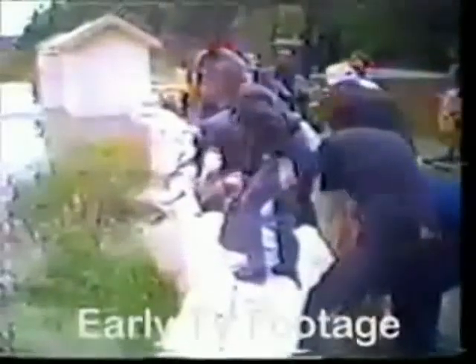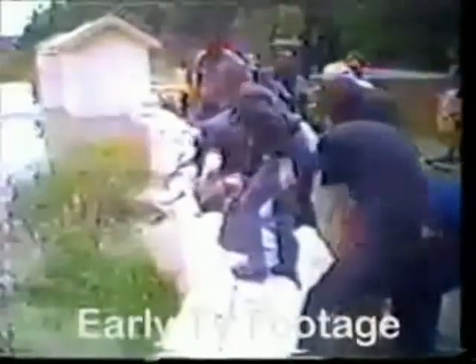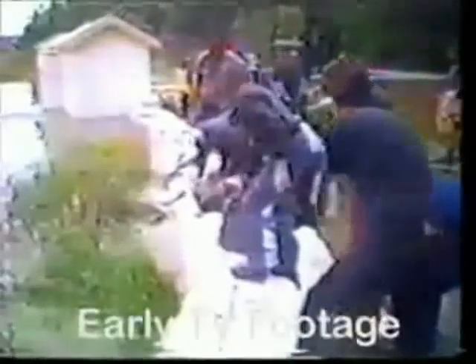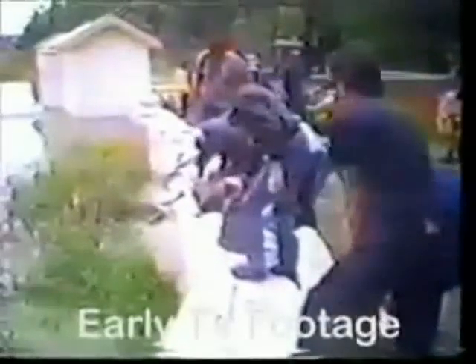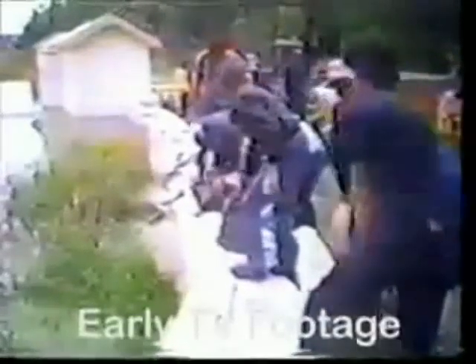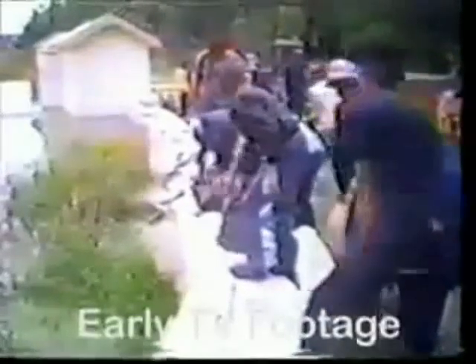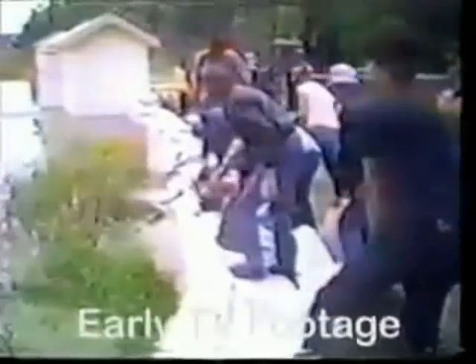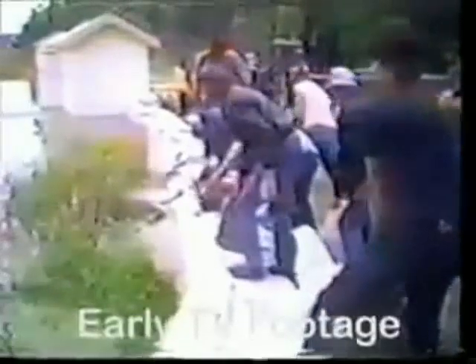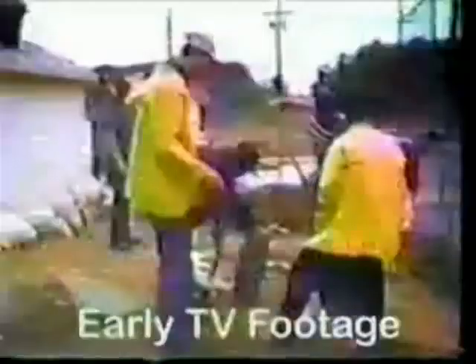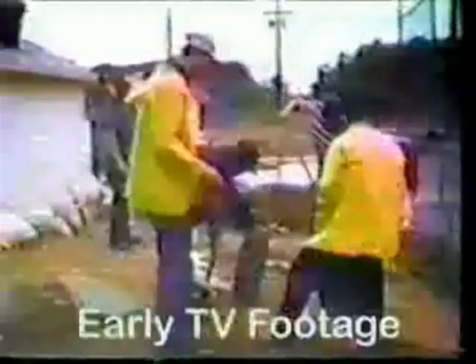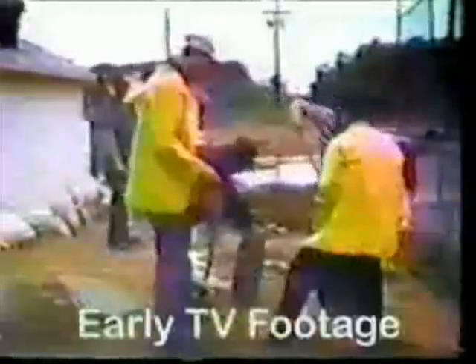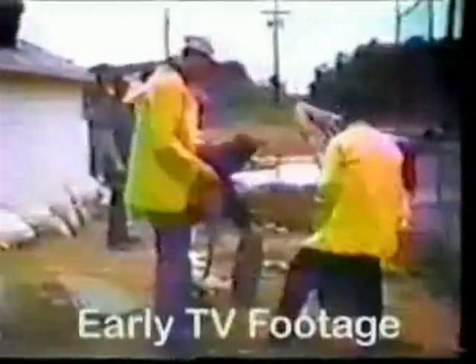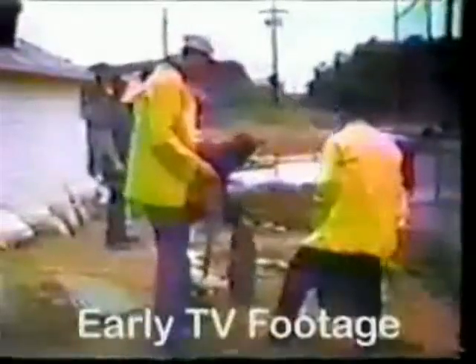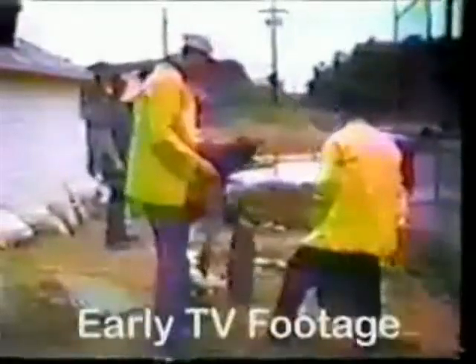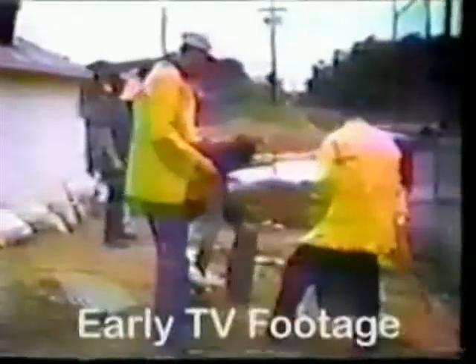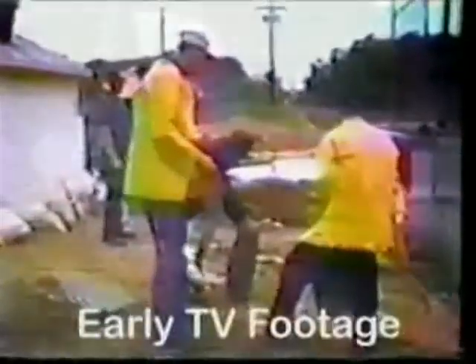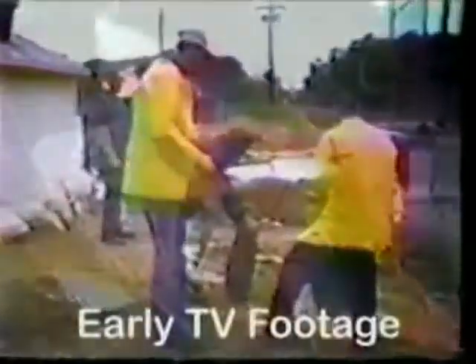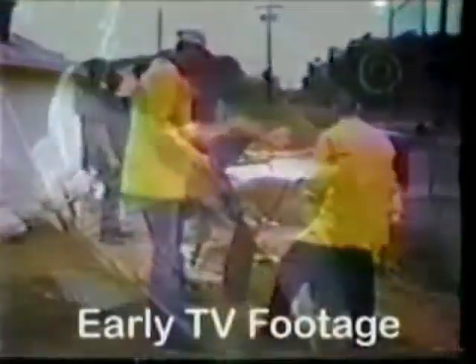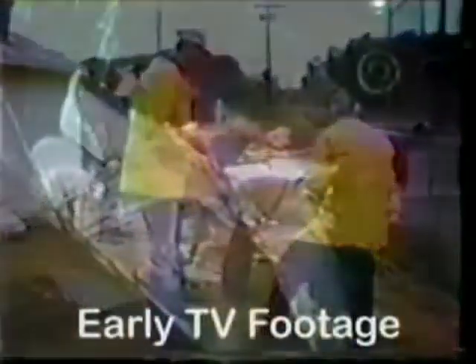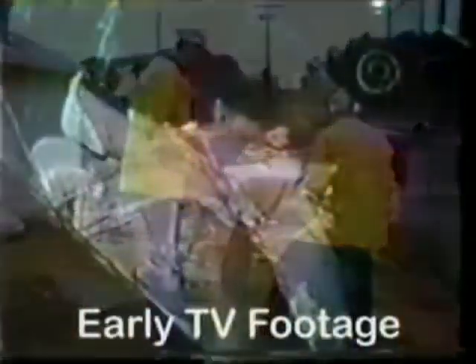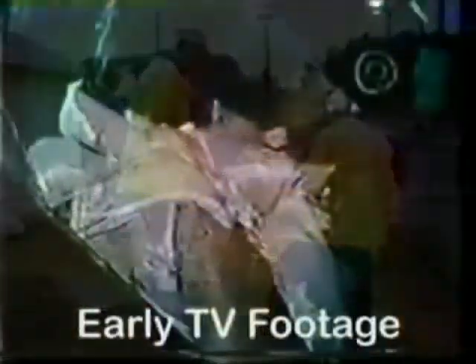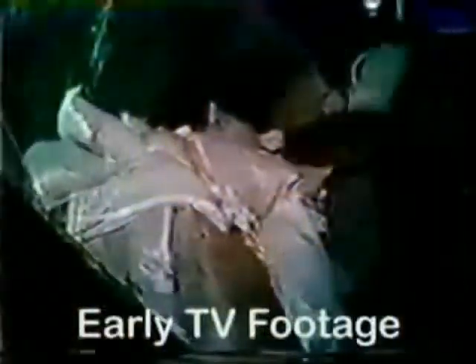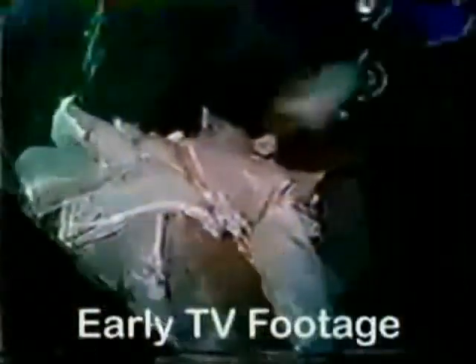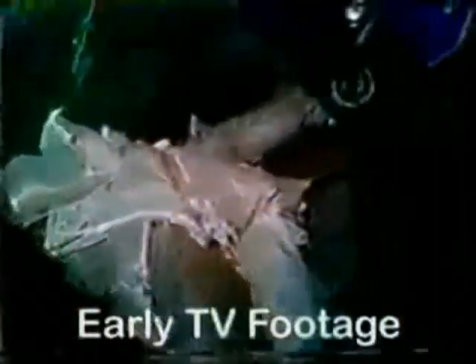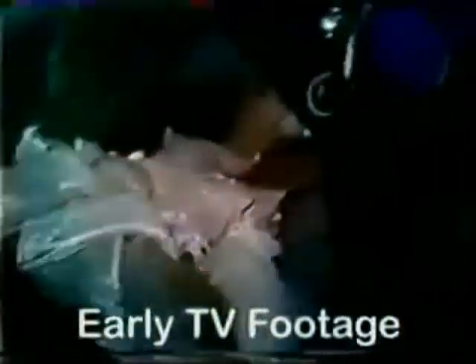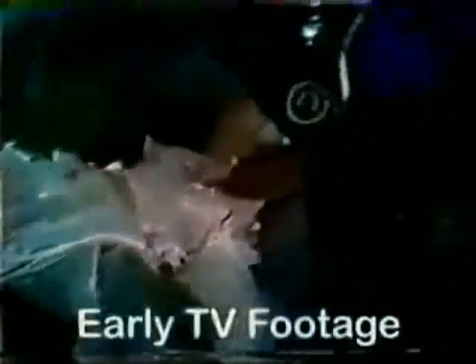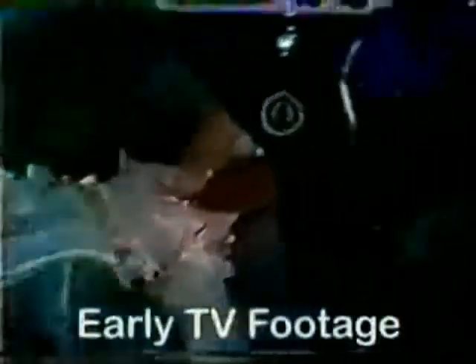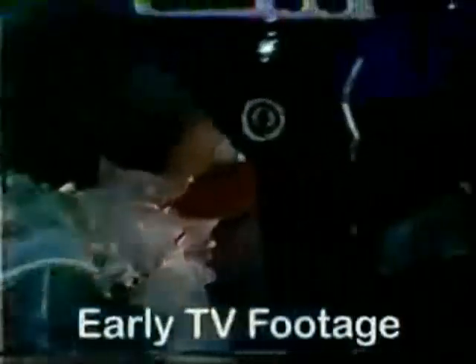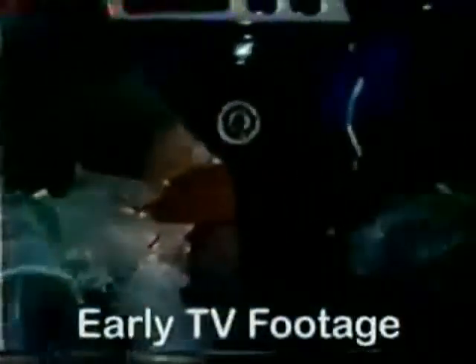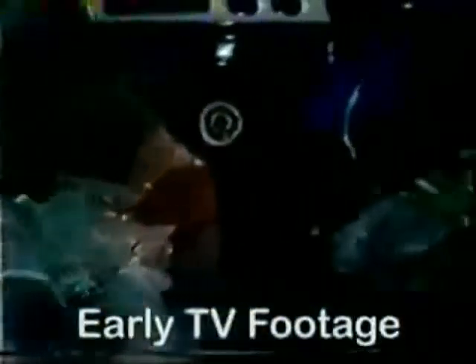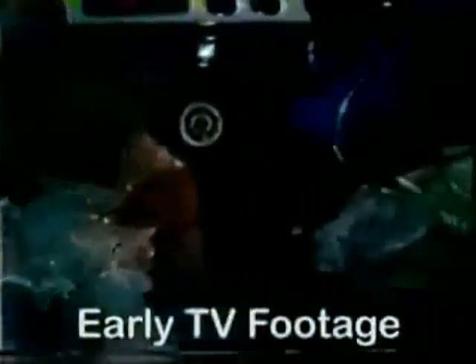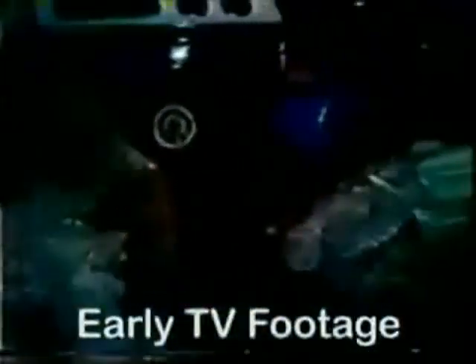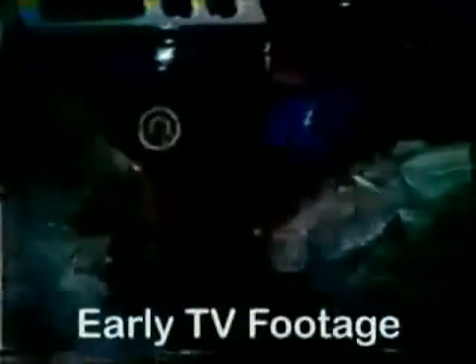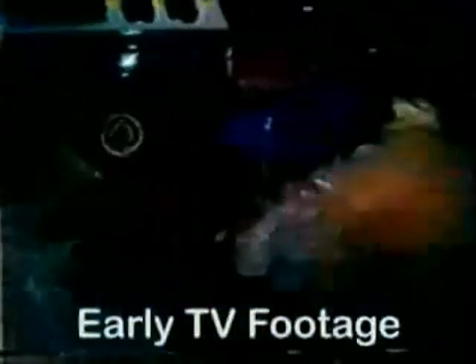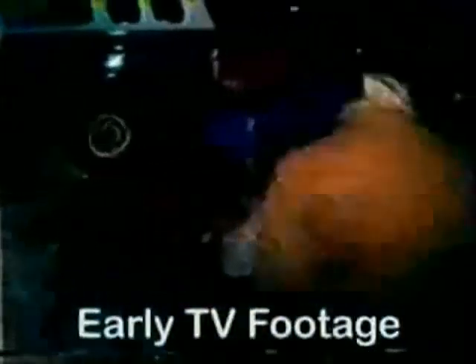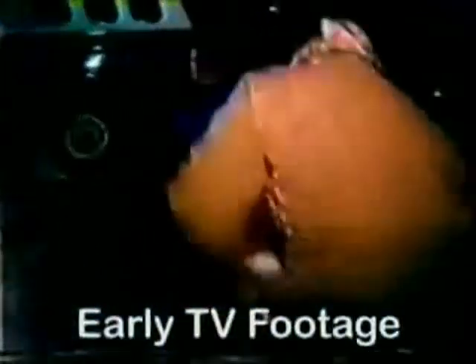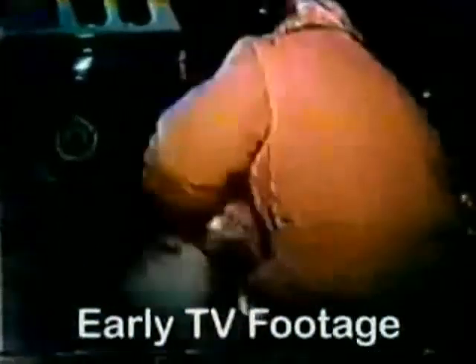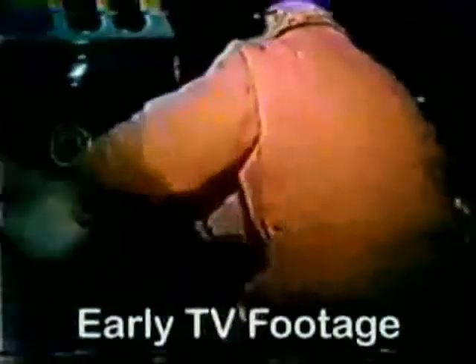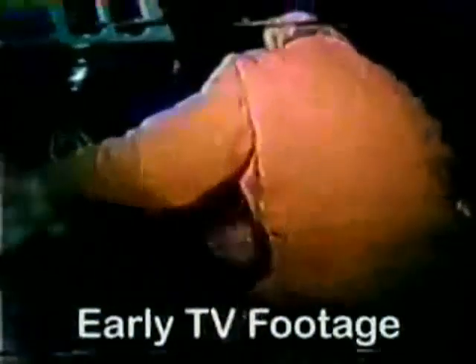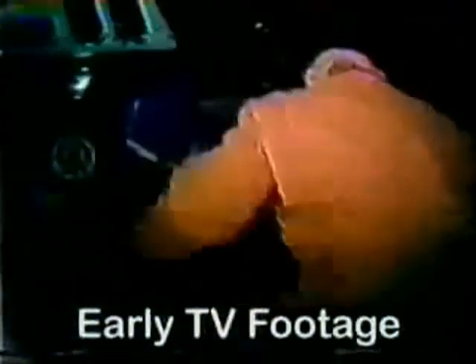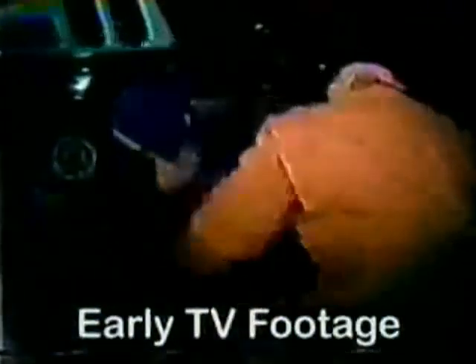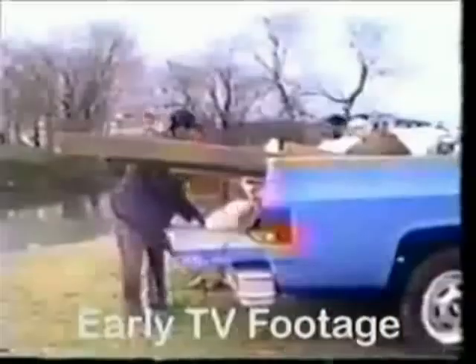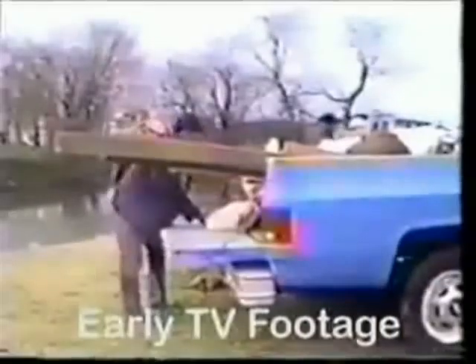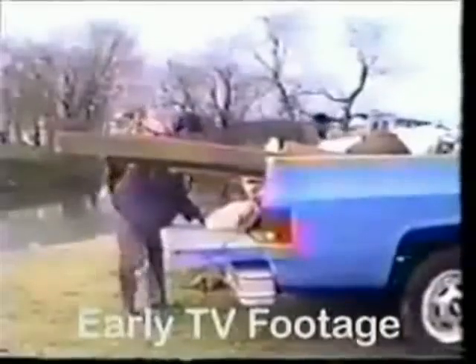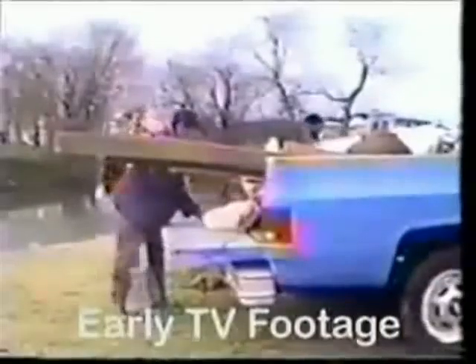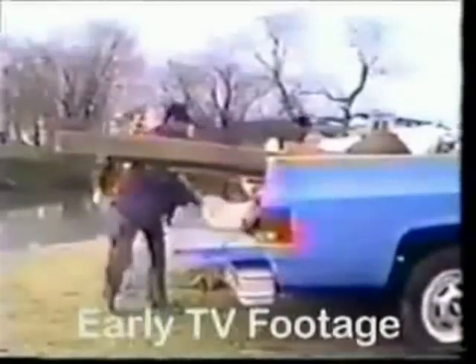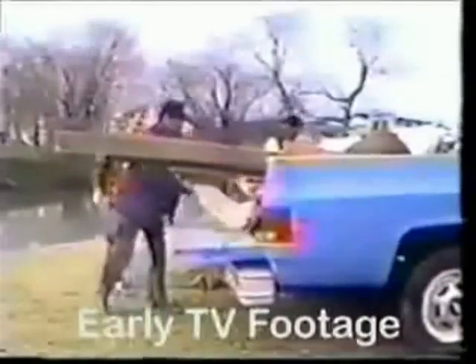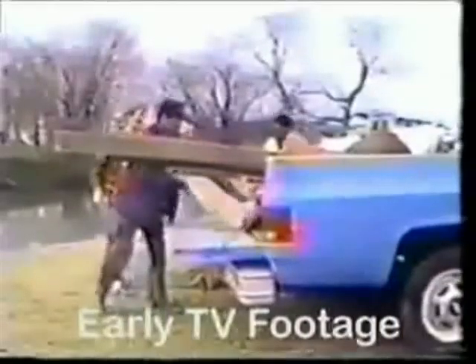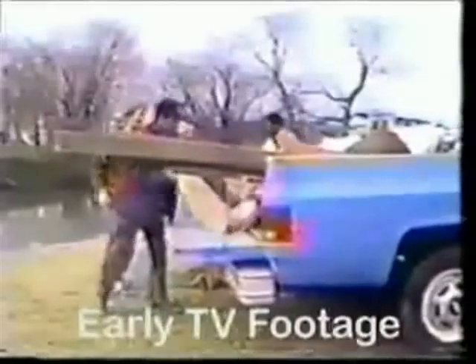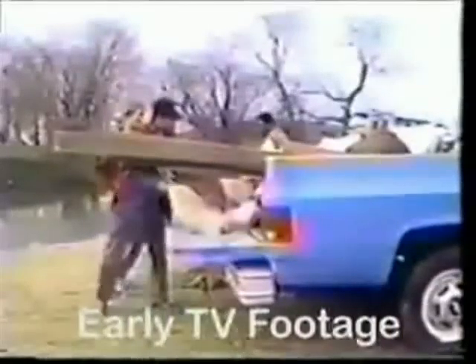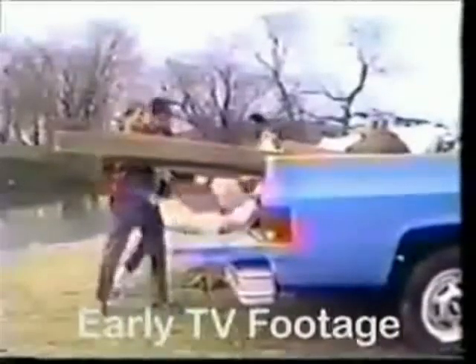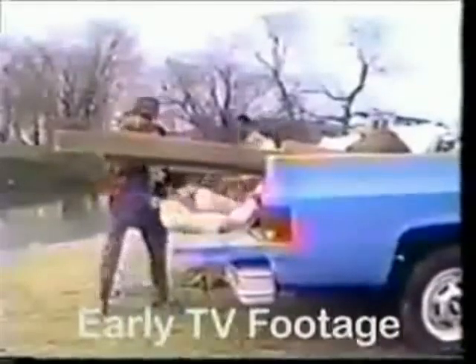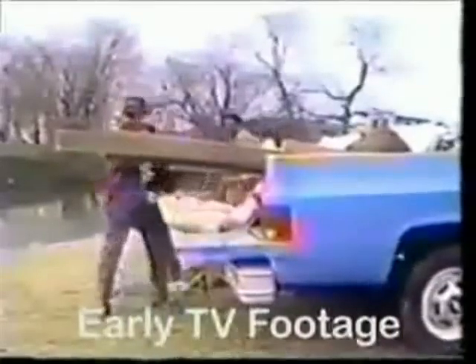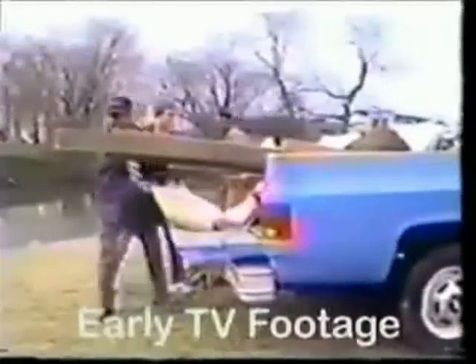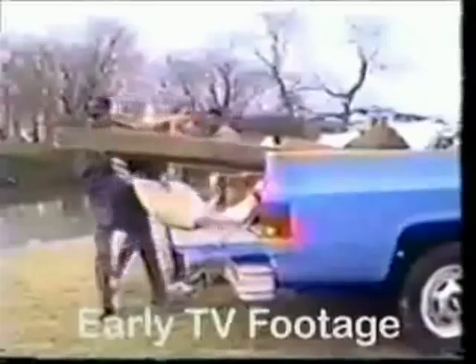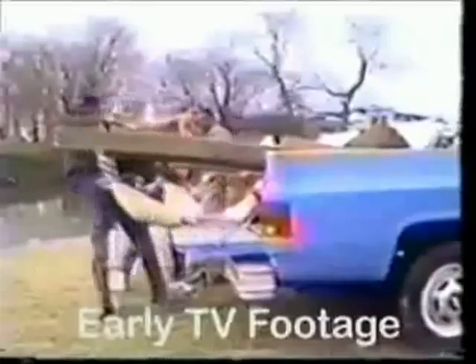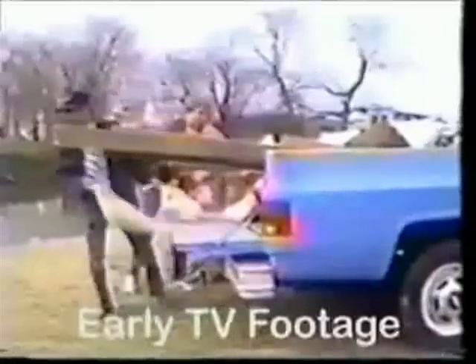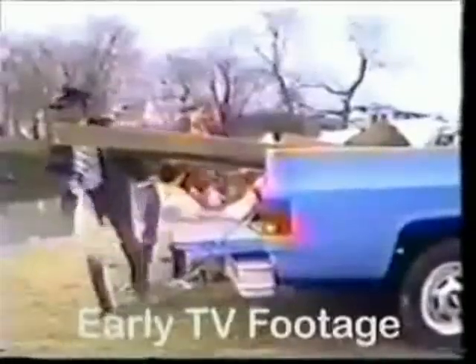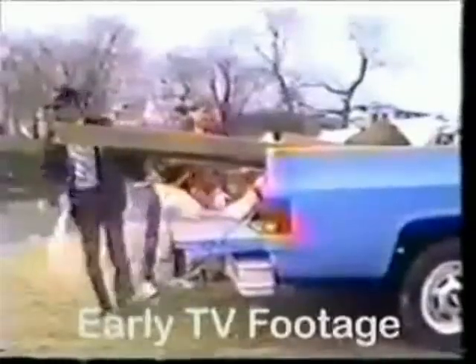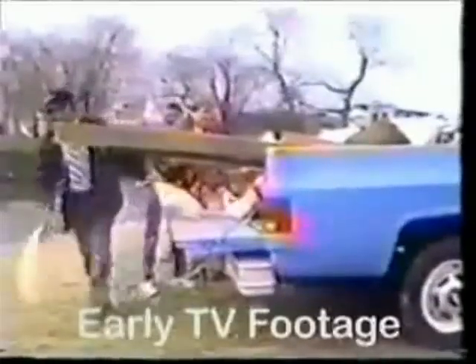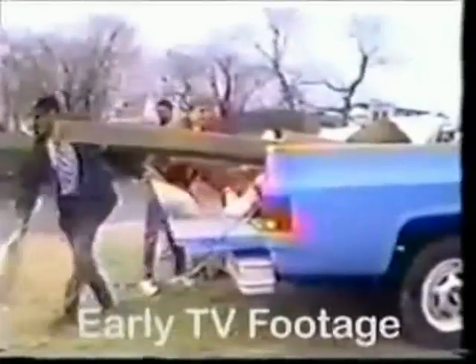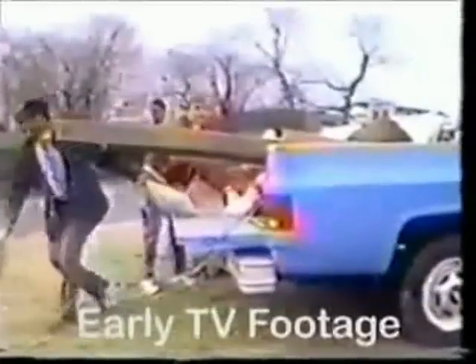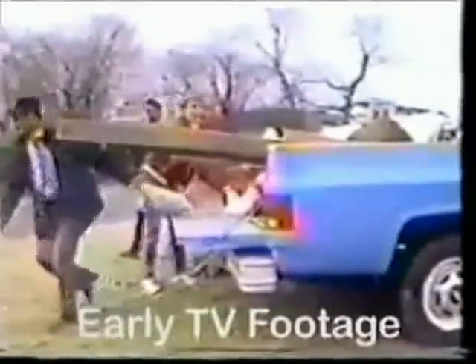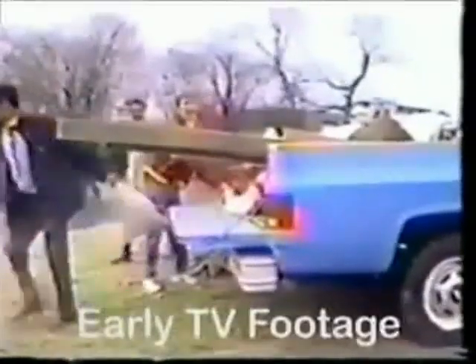similar area coverage using sandbags can take 45 minutes to an hour with similar manpower.